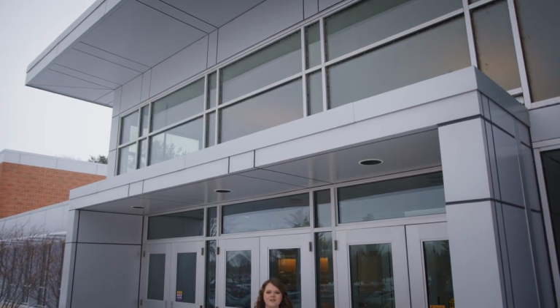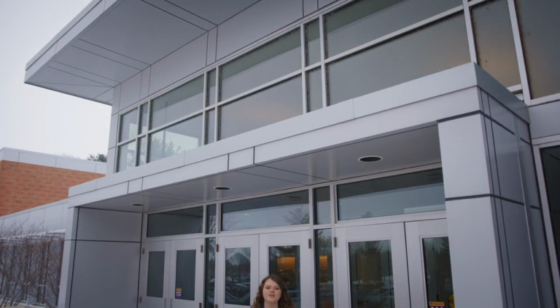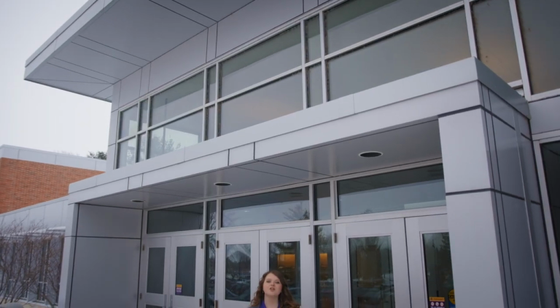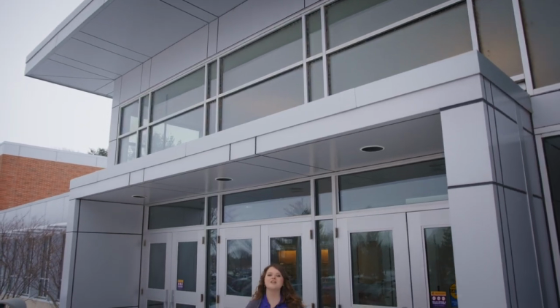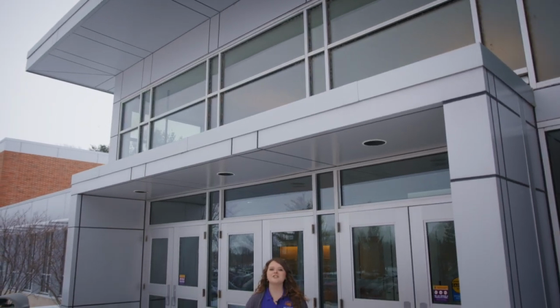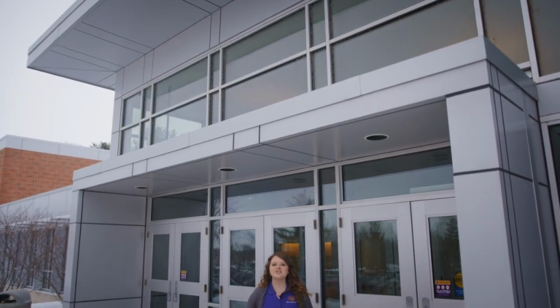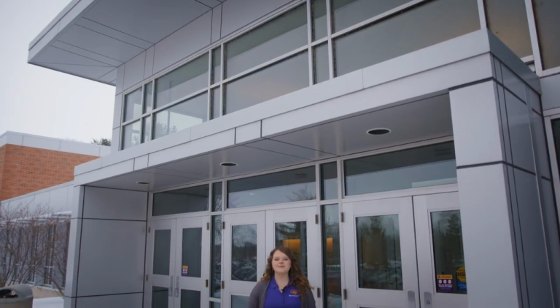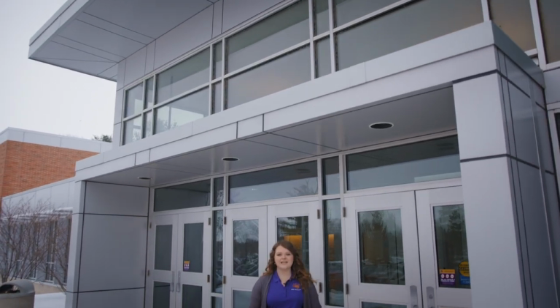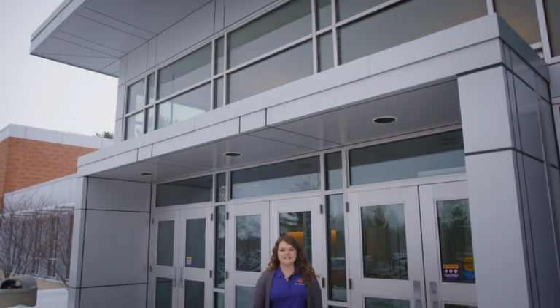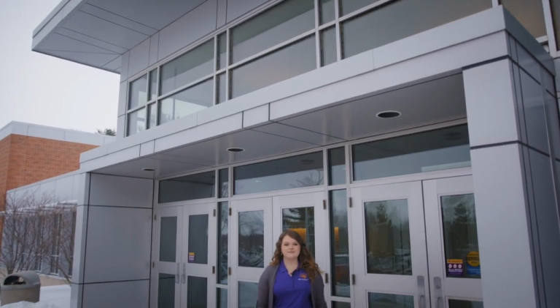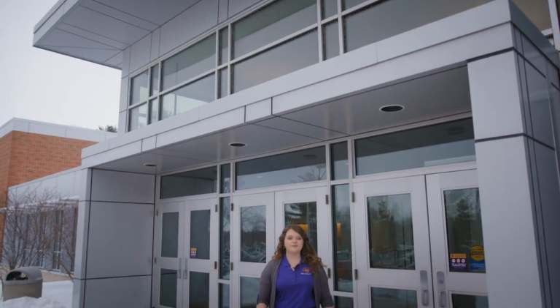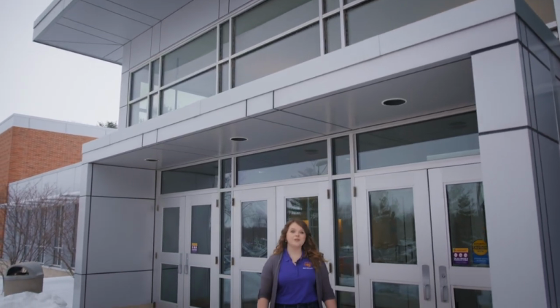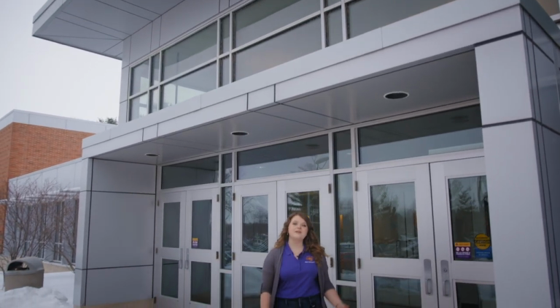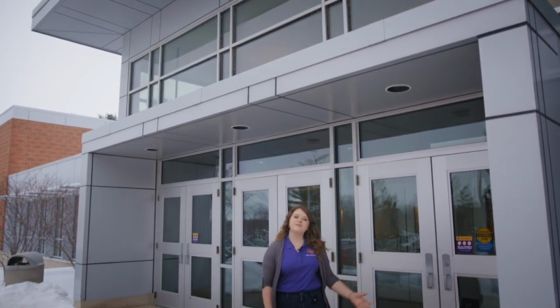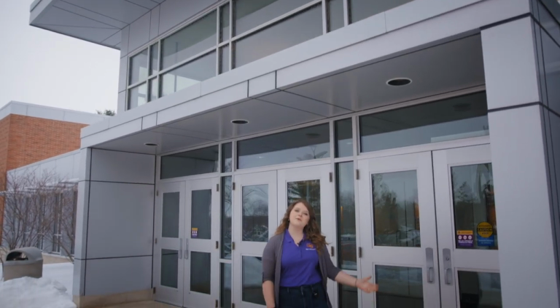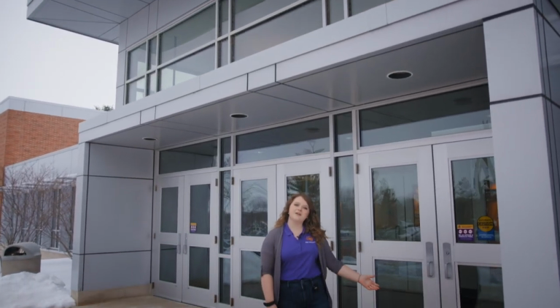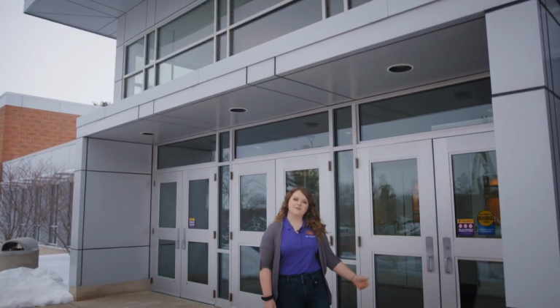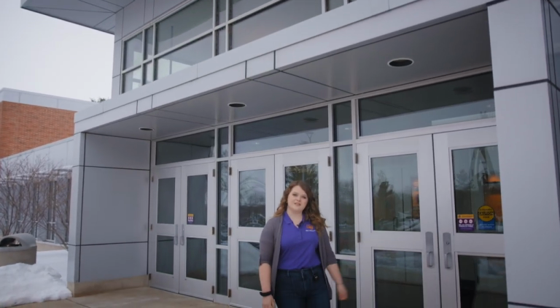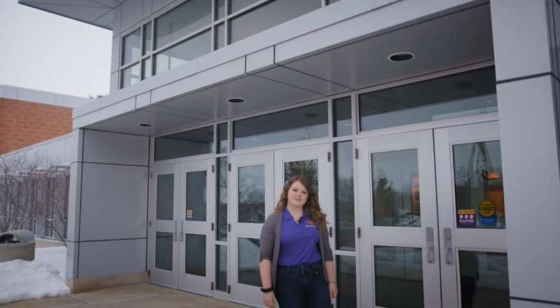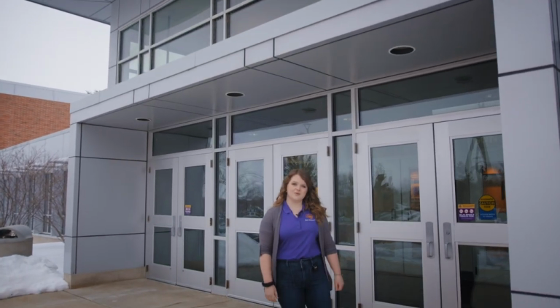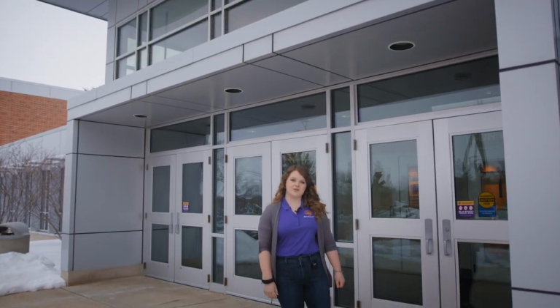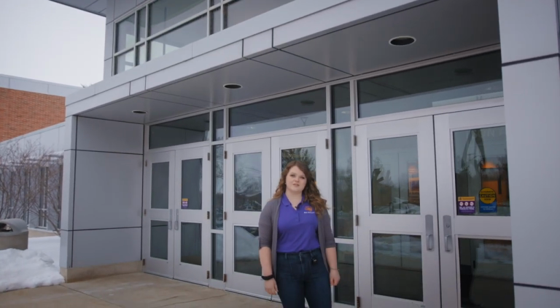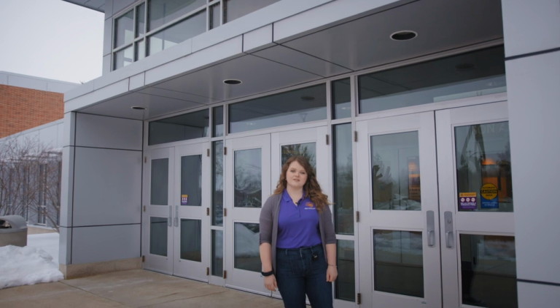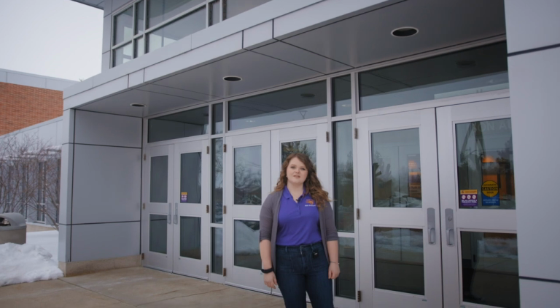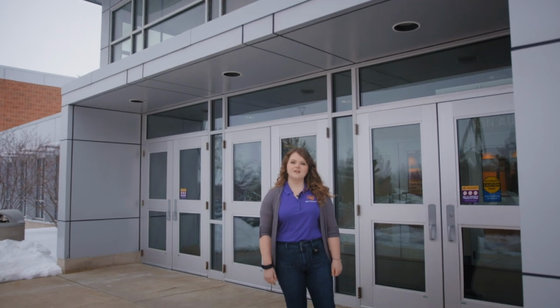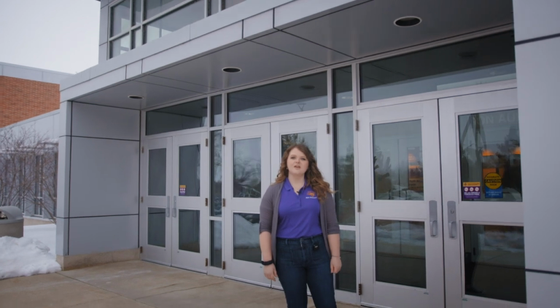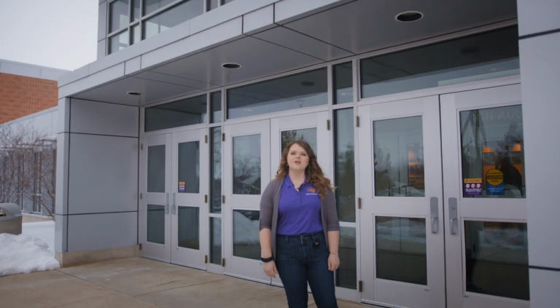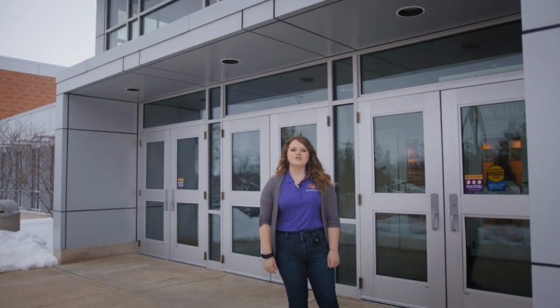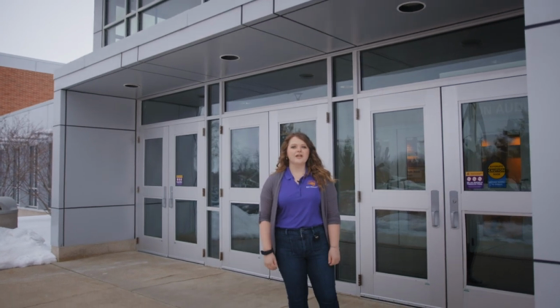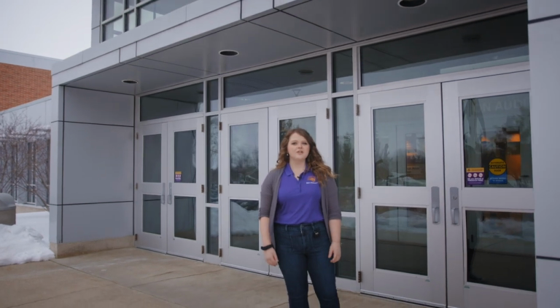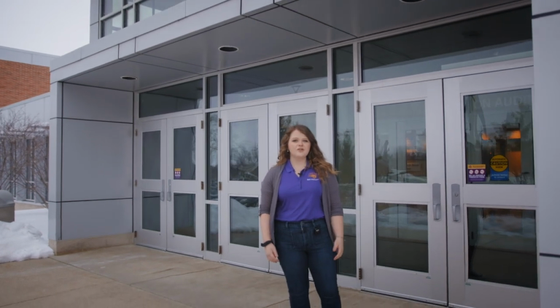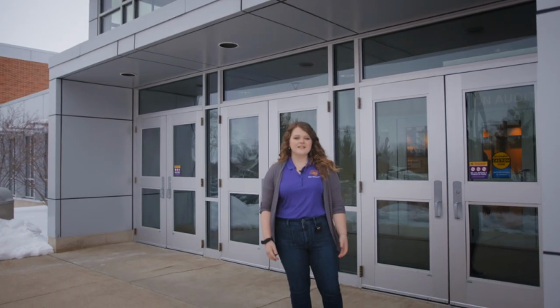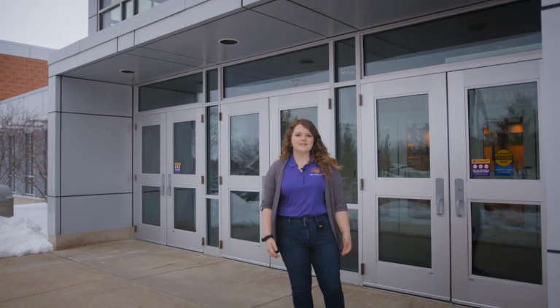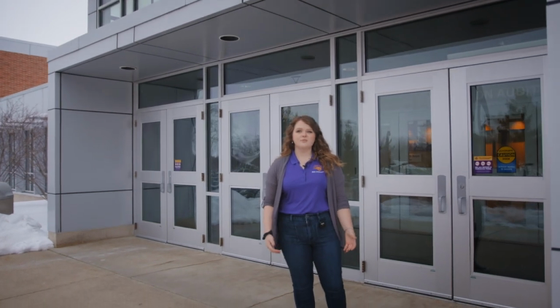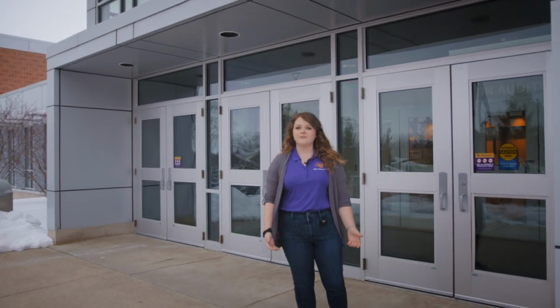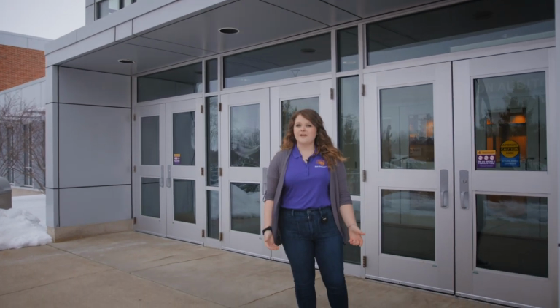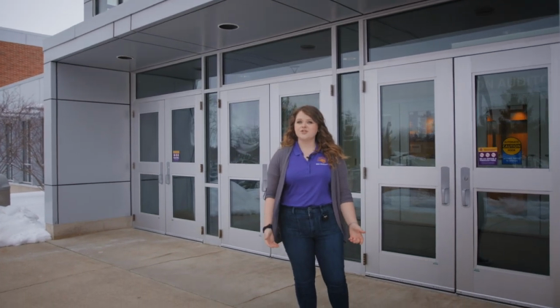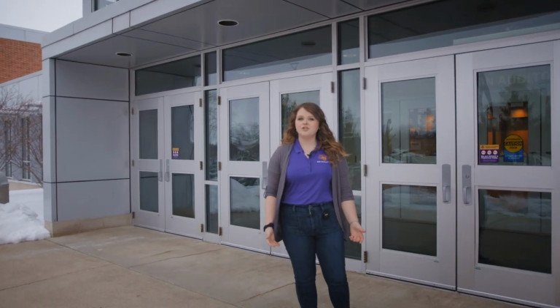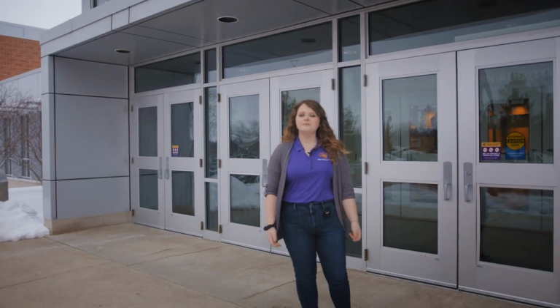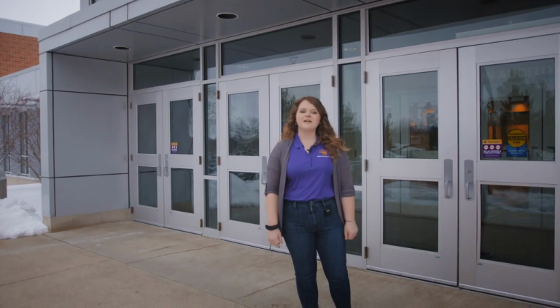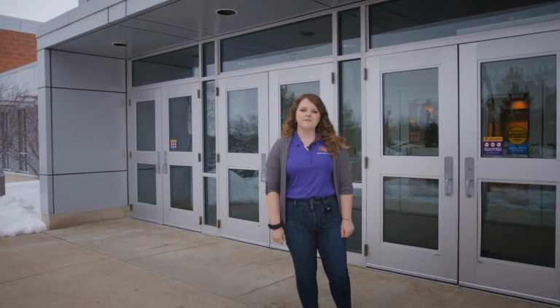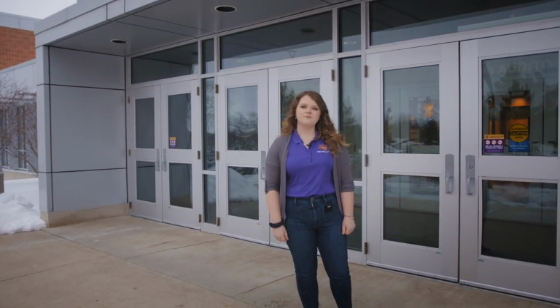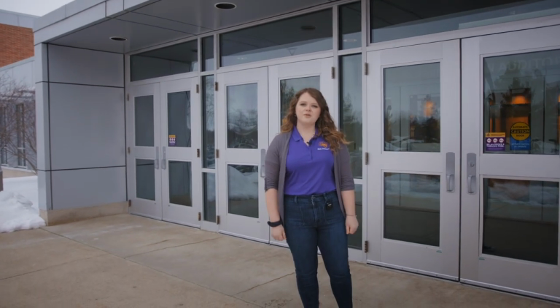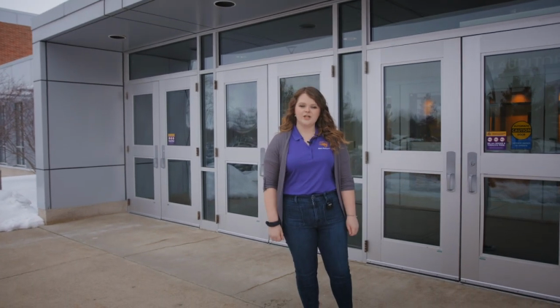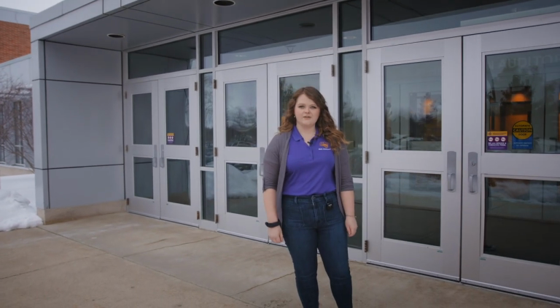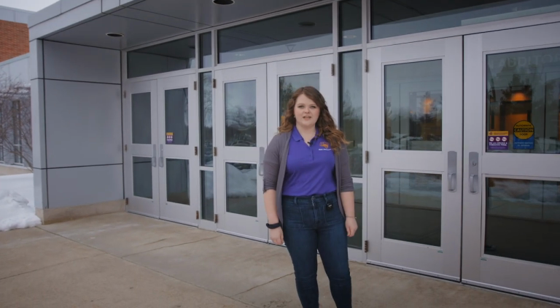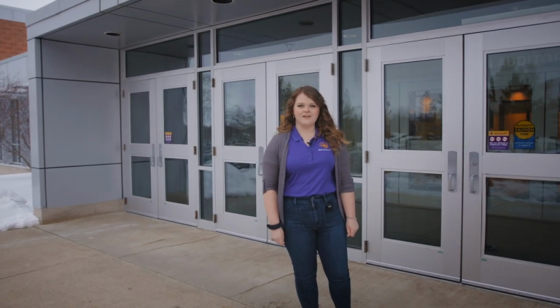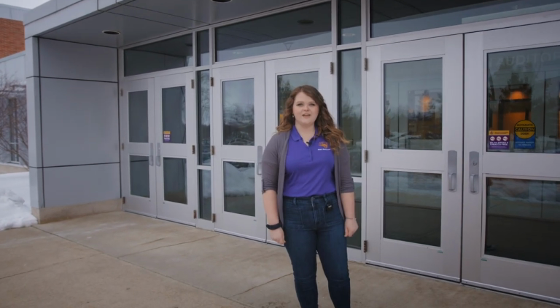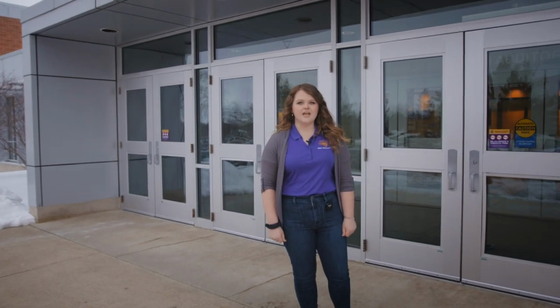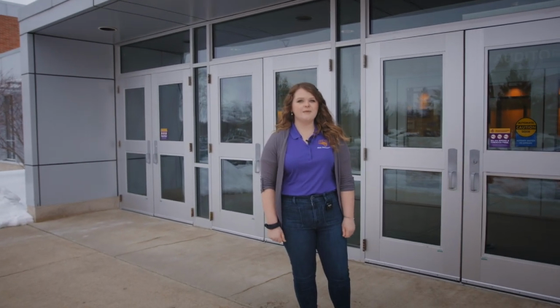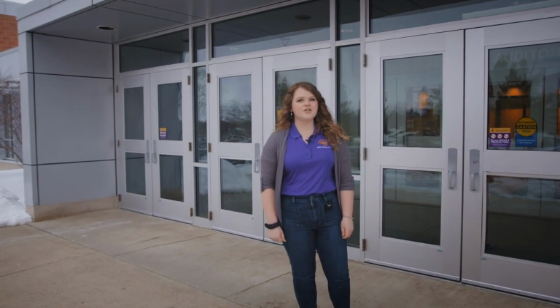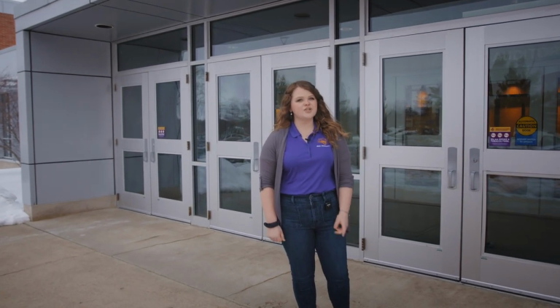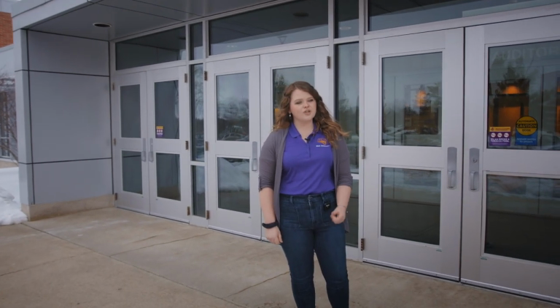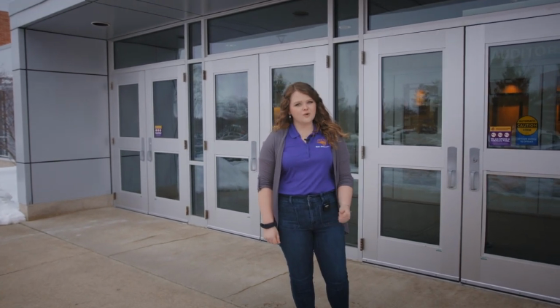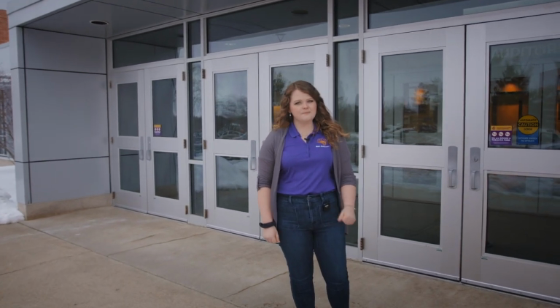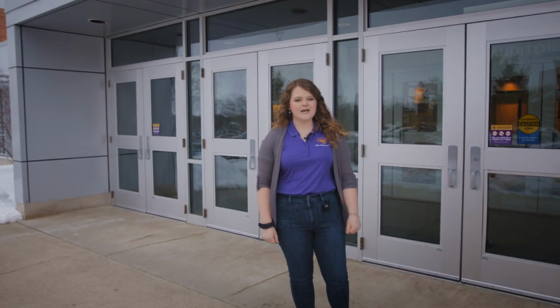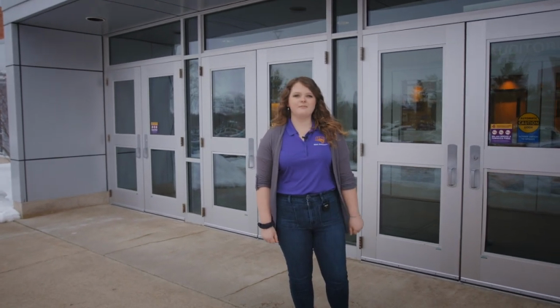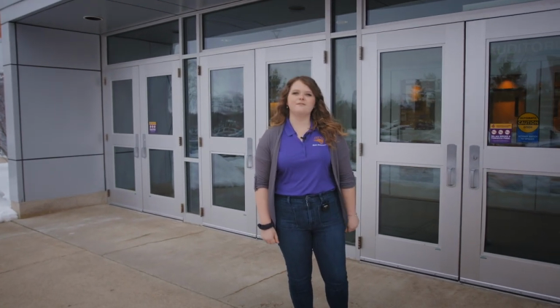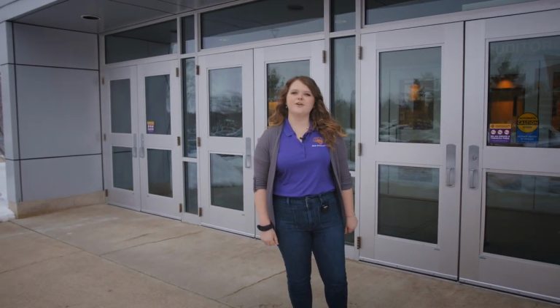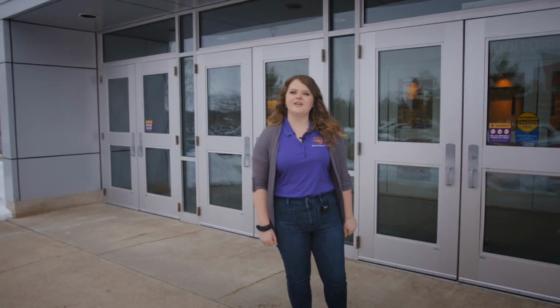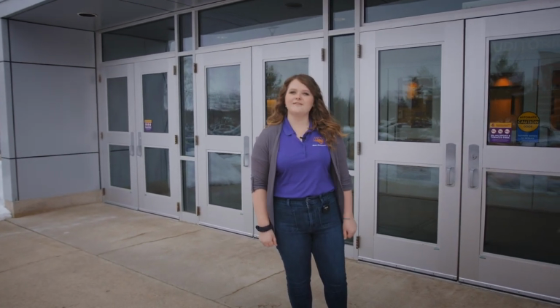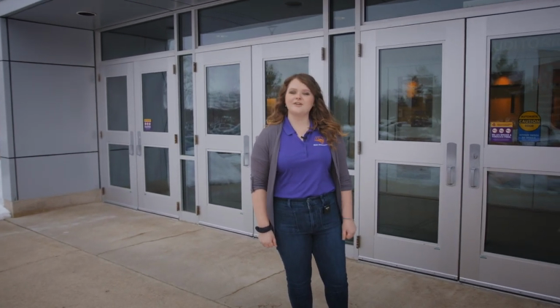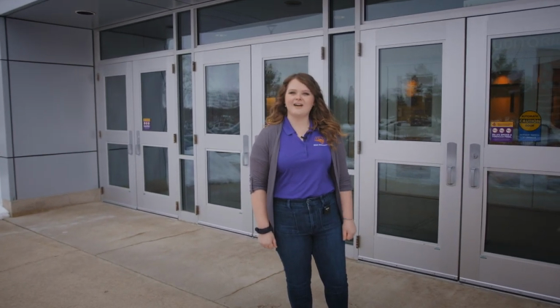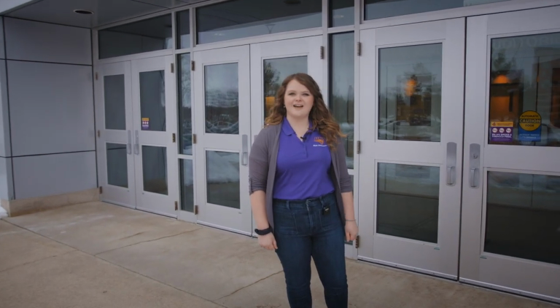Your audition begins before you even walk through these doors. Try to dress in professional but comfortable clothing, and make sure you're warmed up before you even arrive.